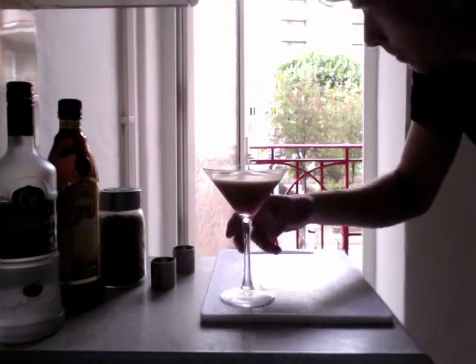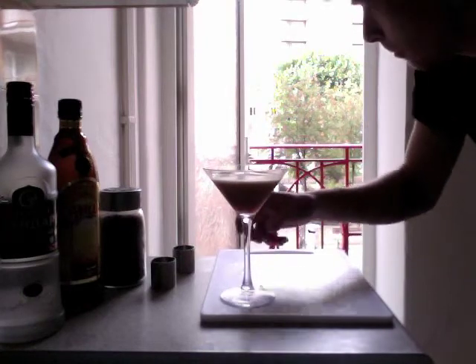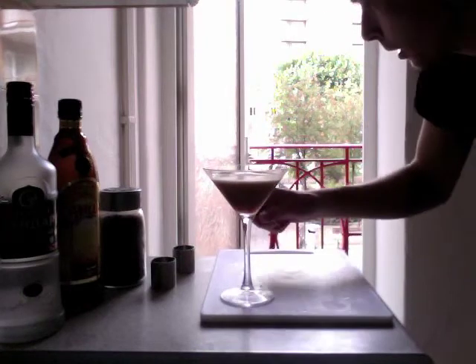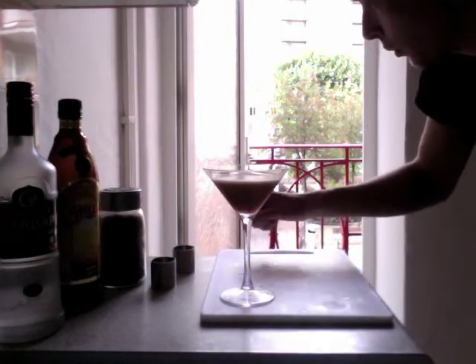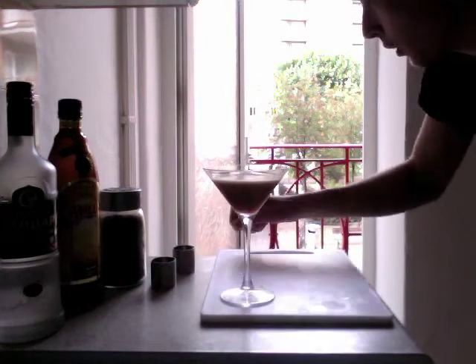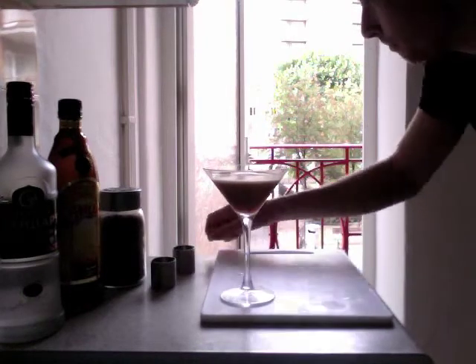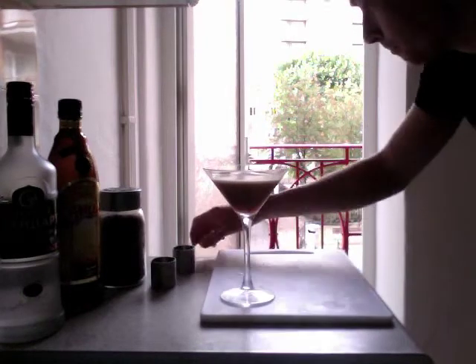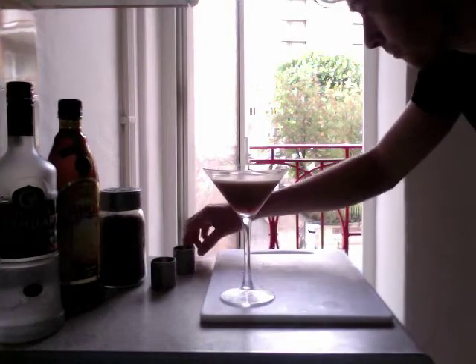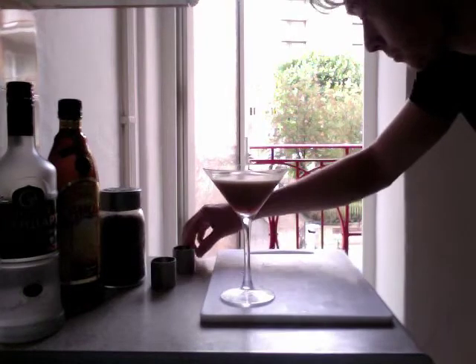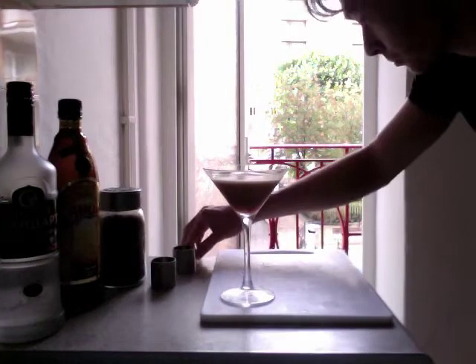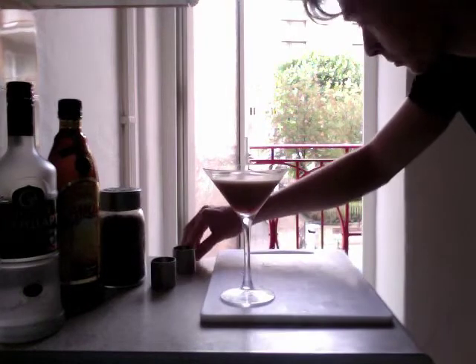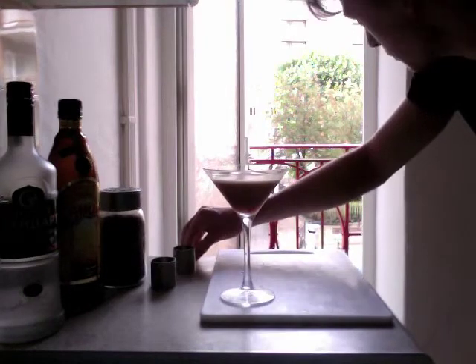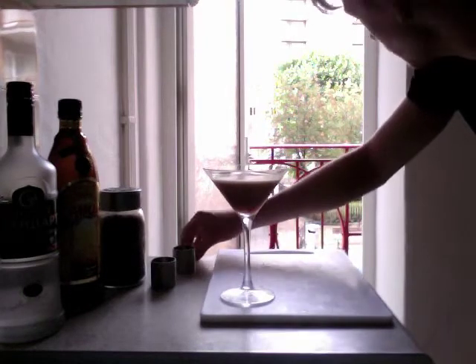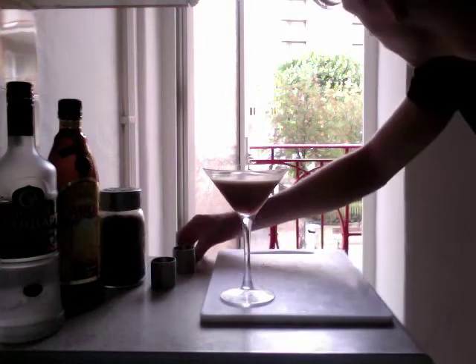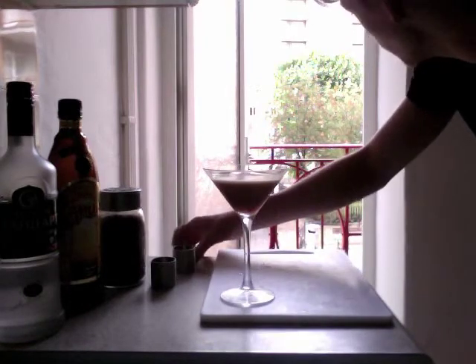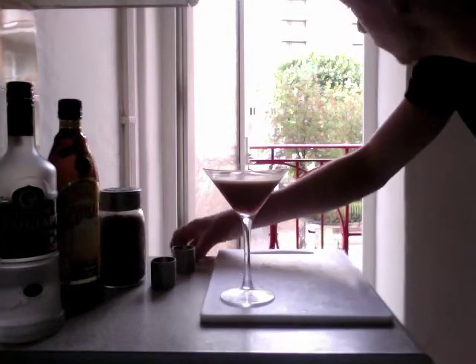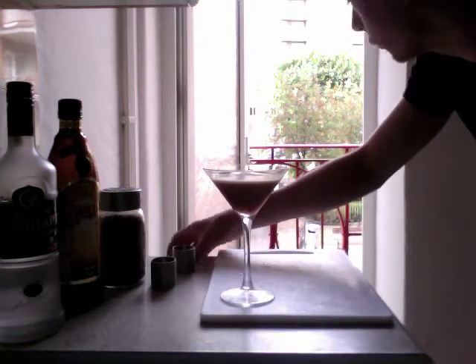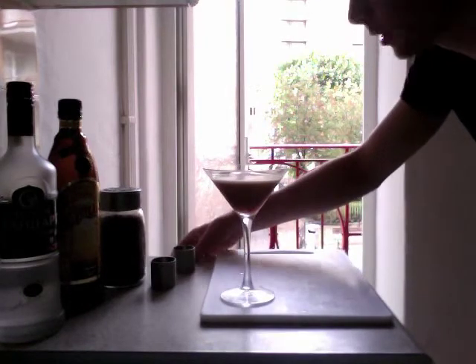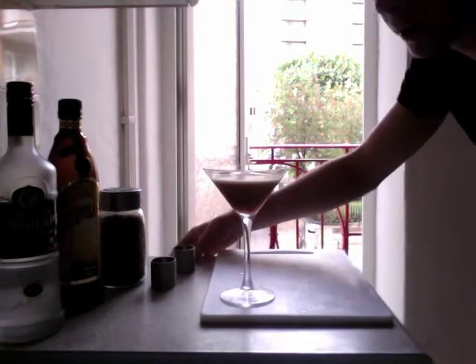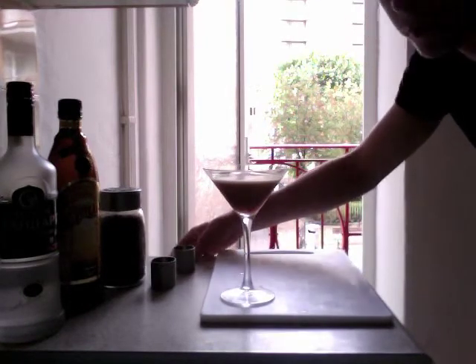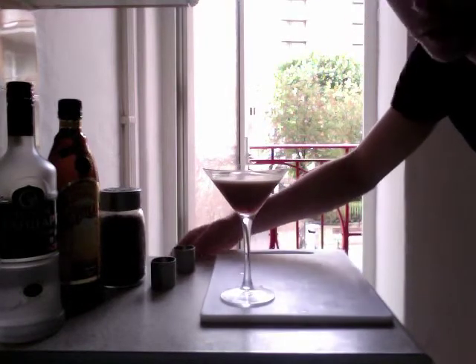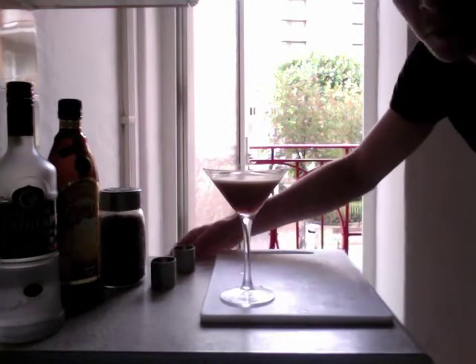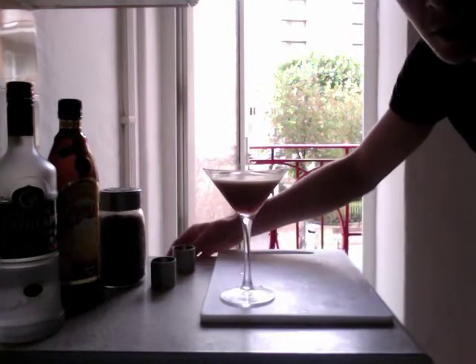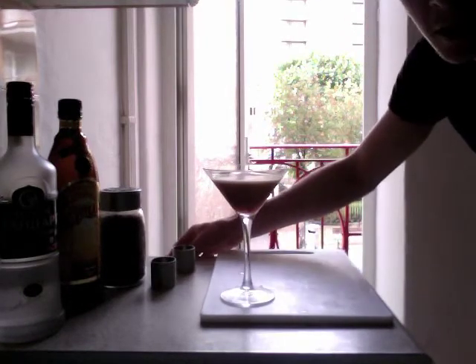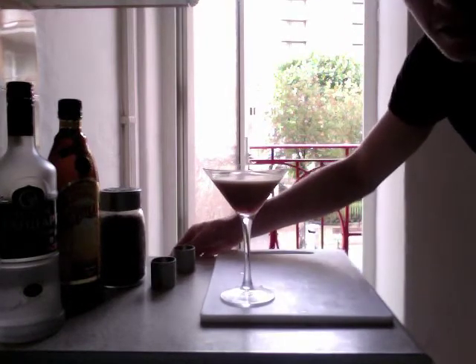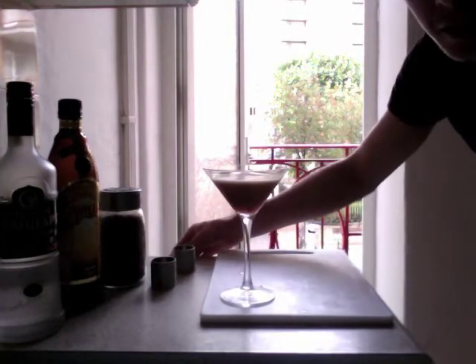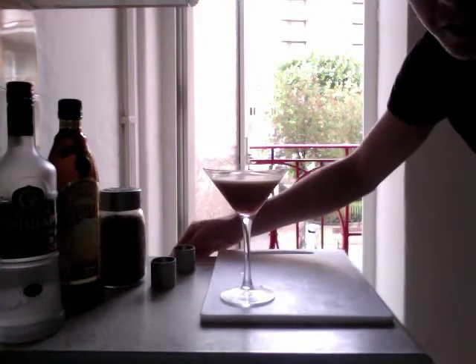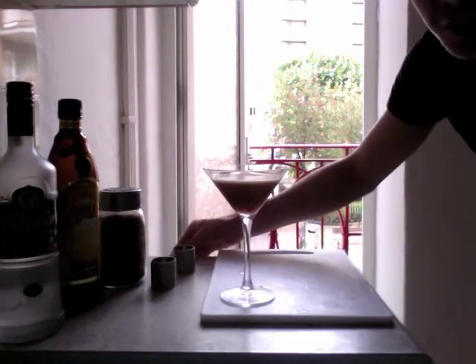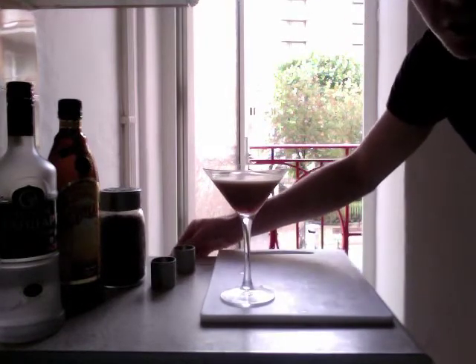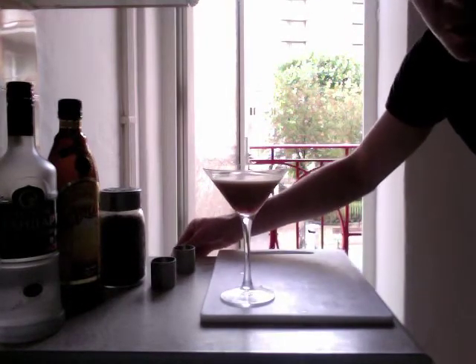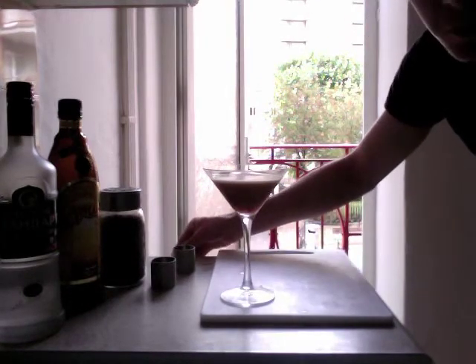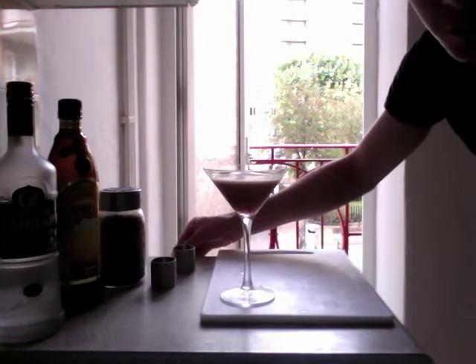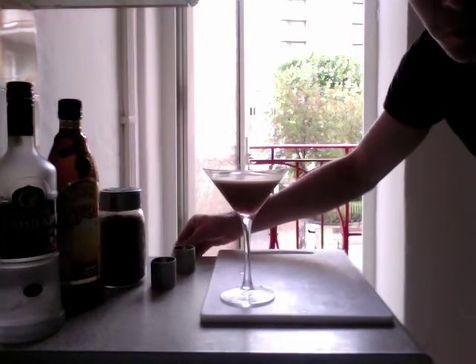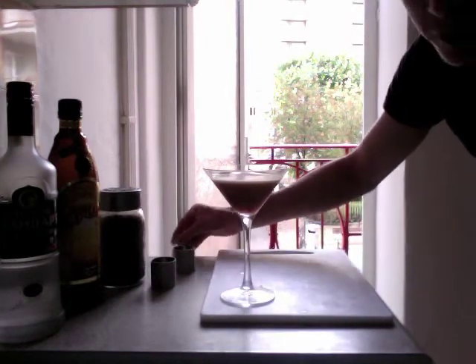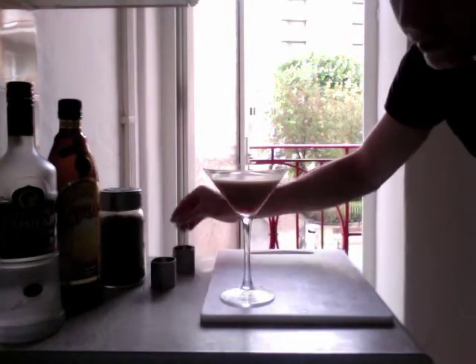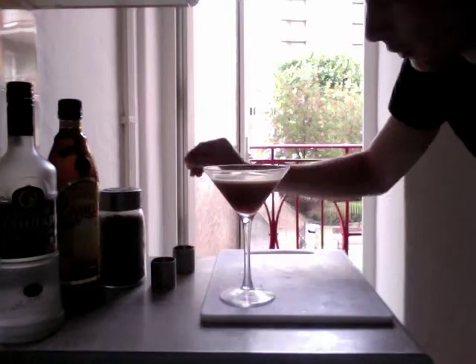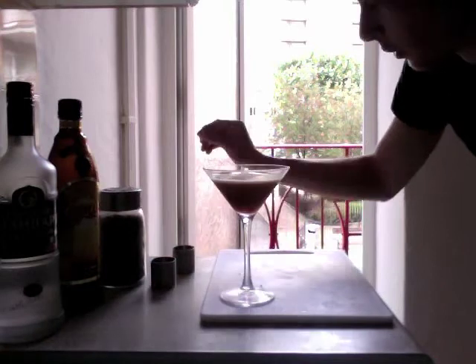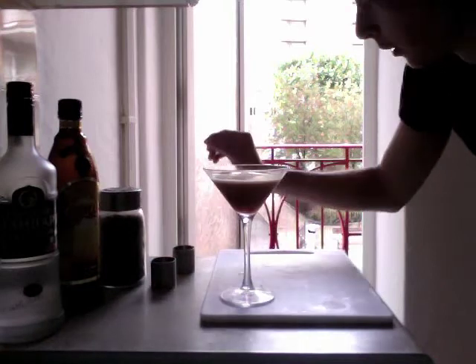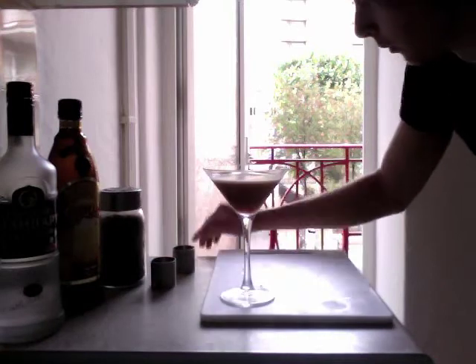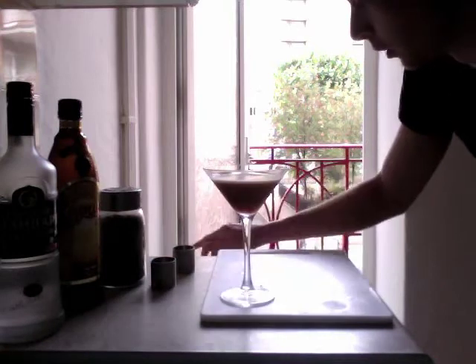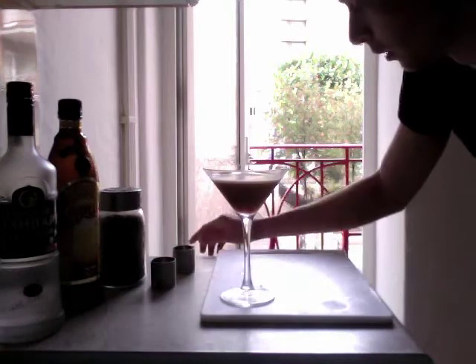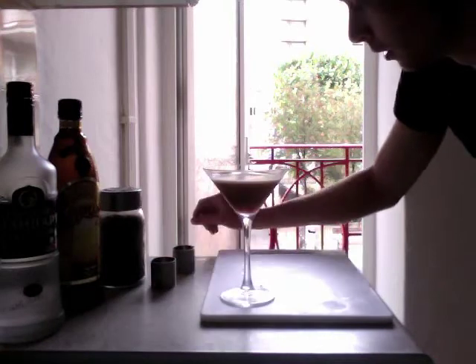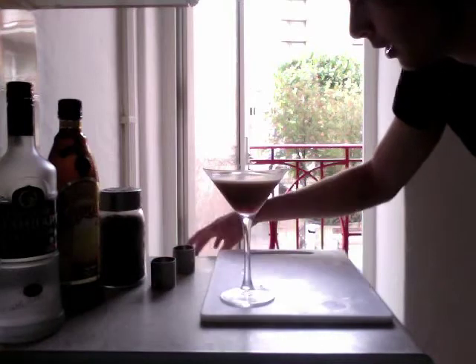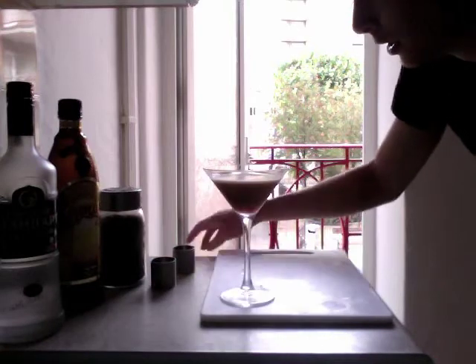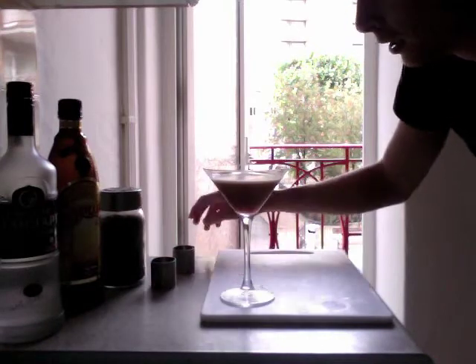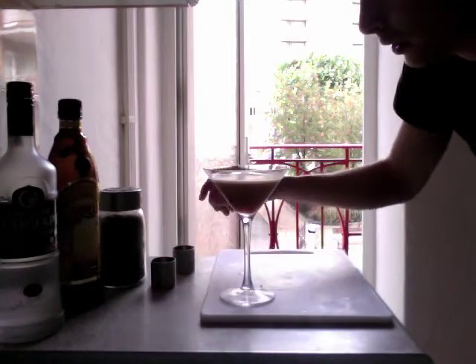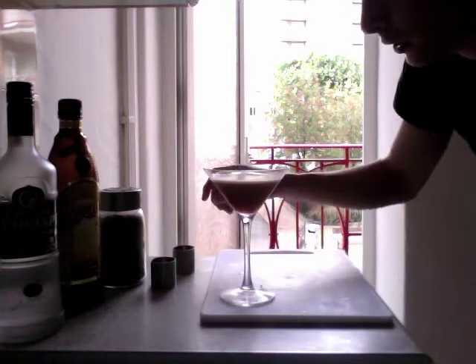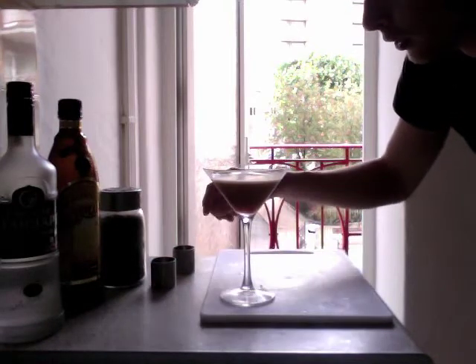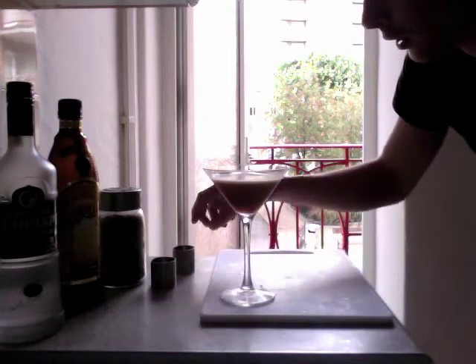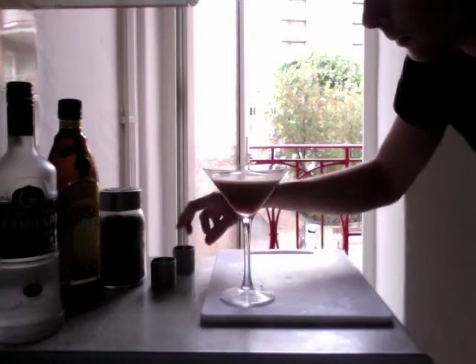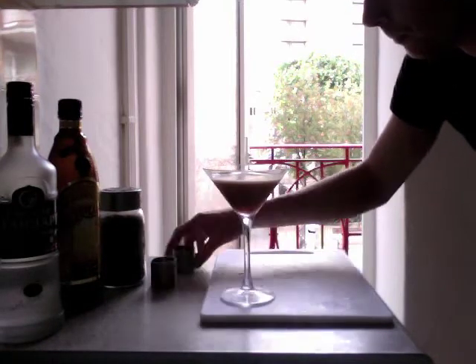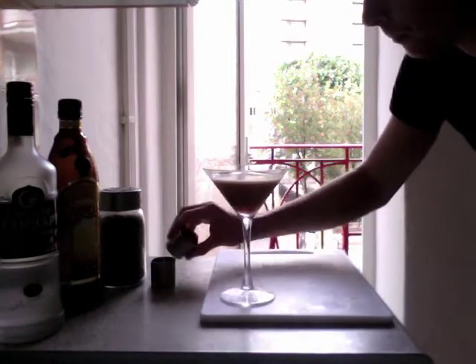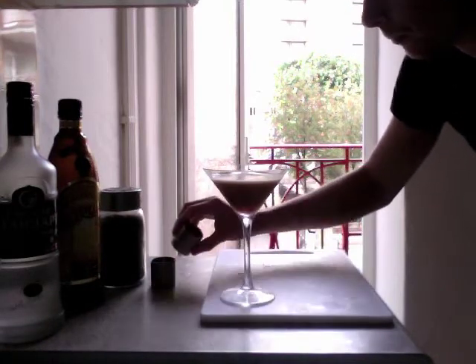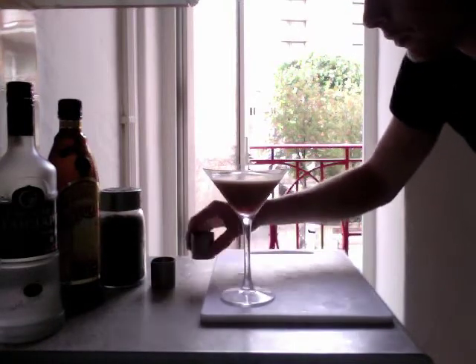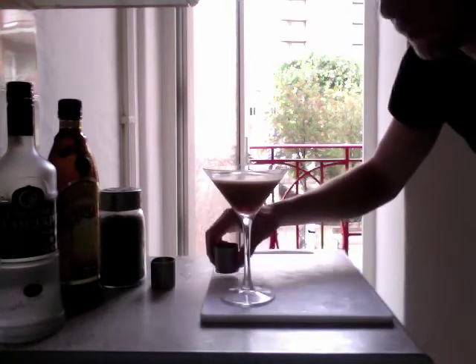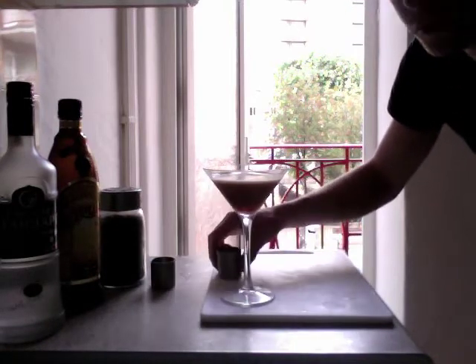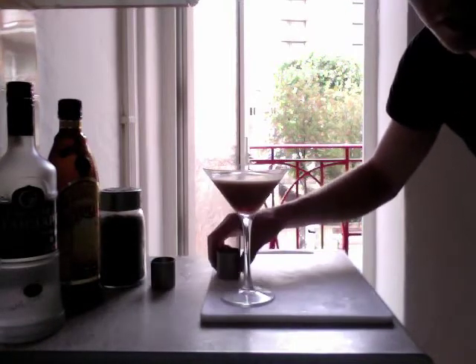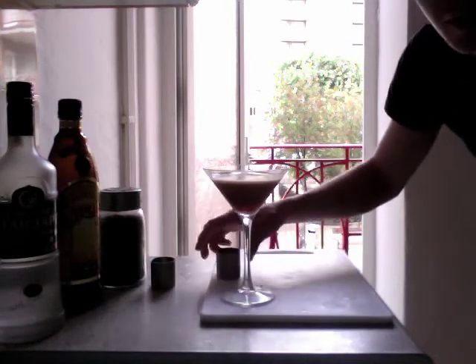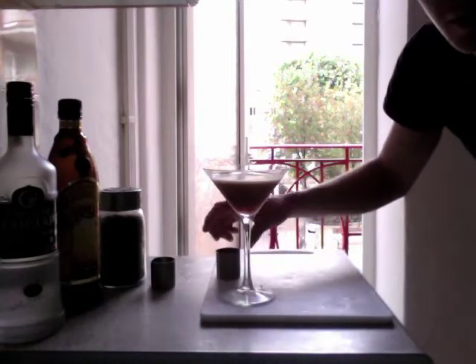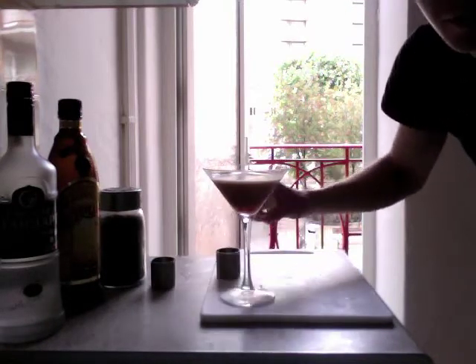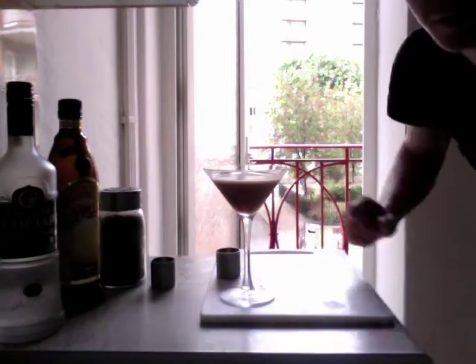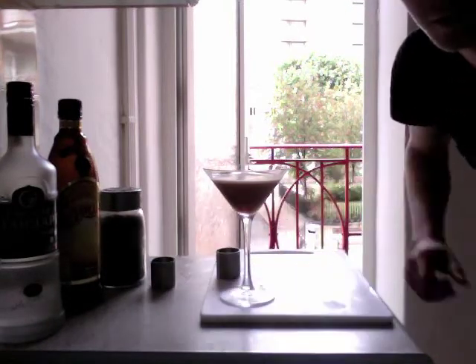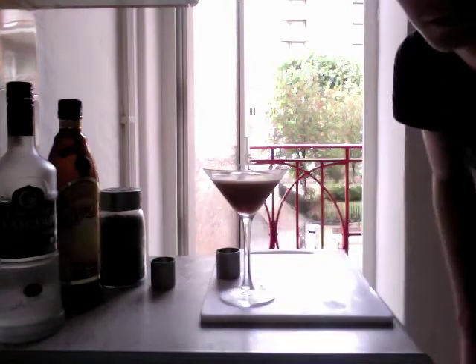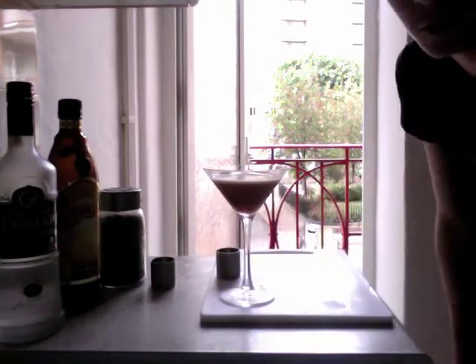Lovely. The sun's come out now — it actually tipped it down with rain during the last video. Take care, thanks very much.